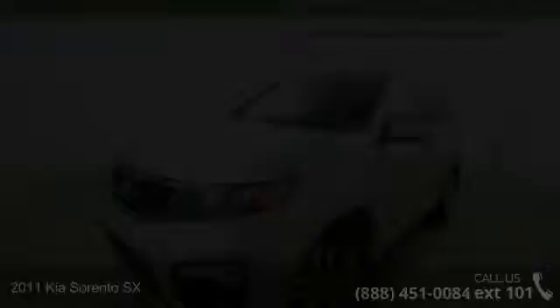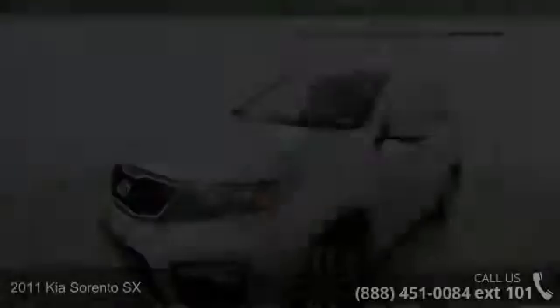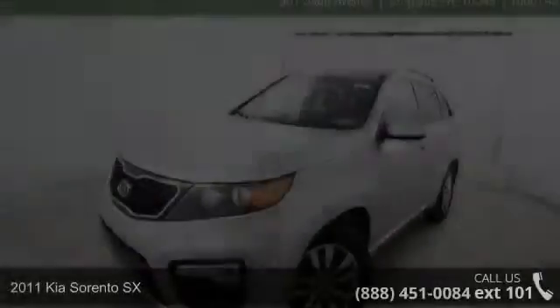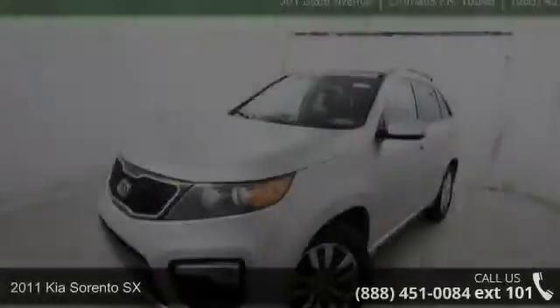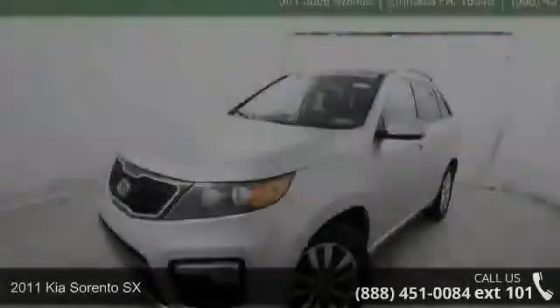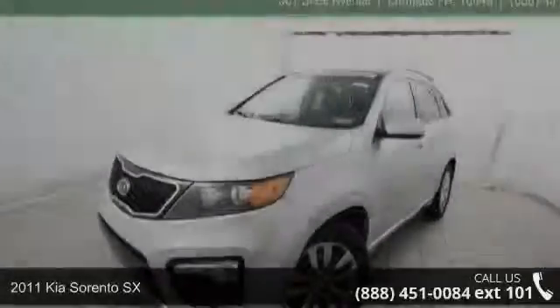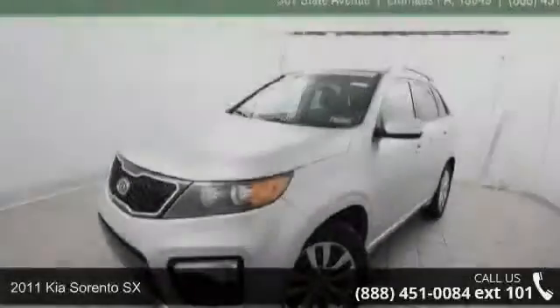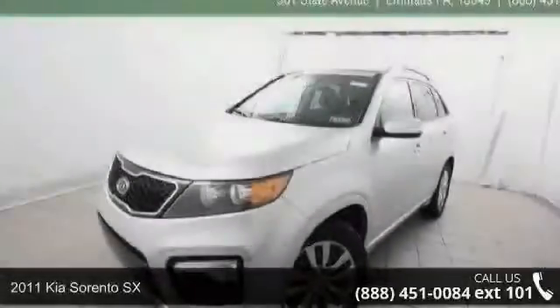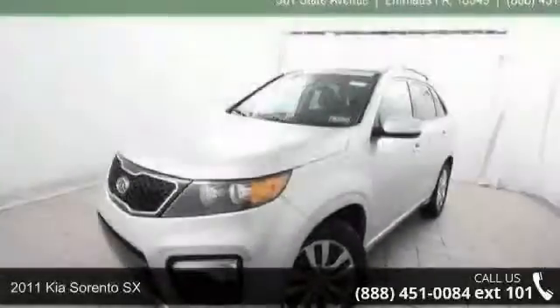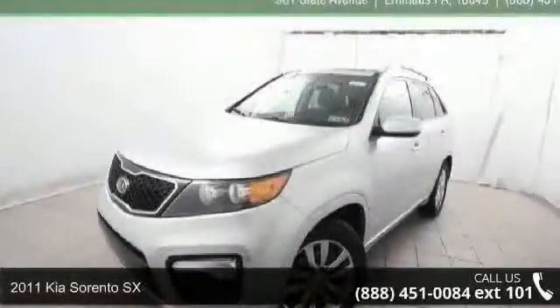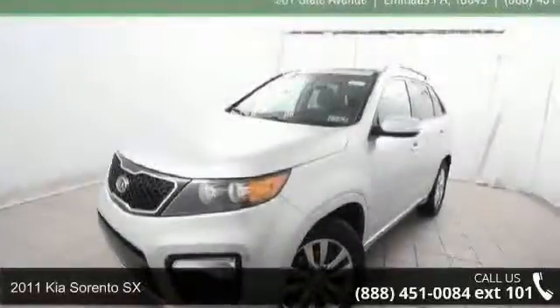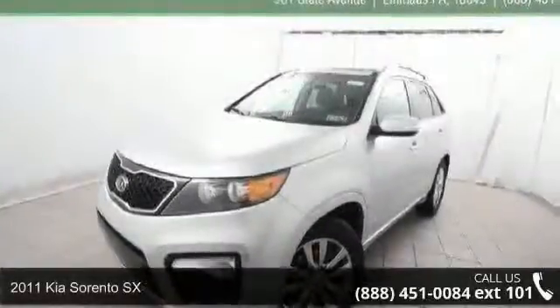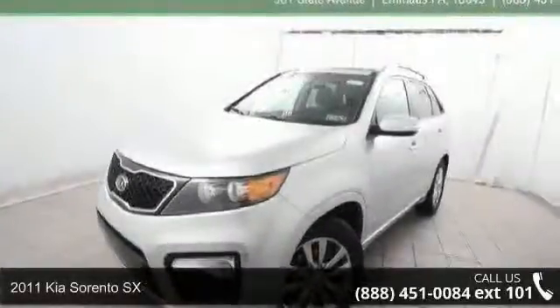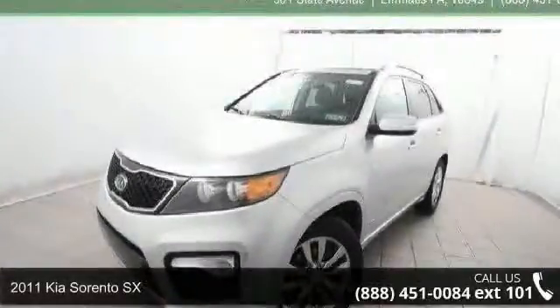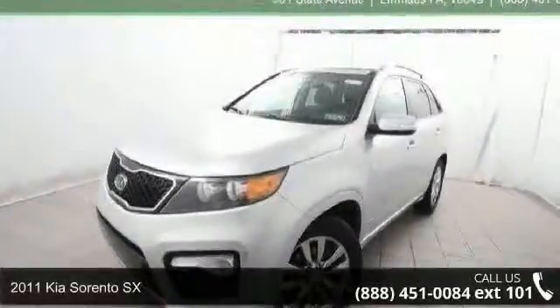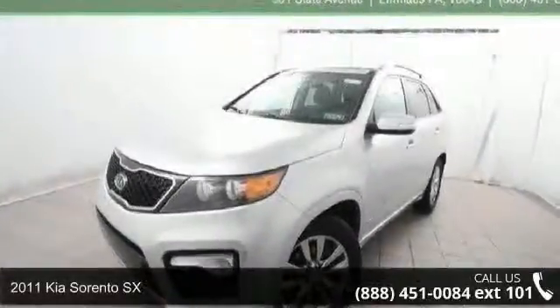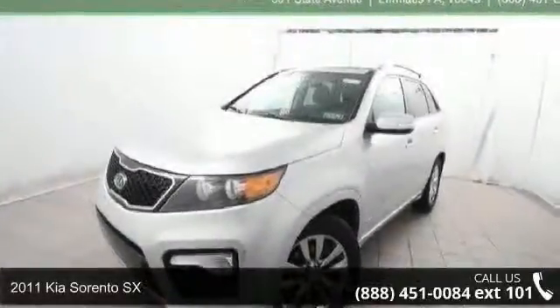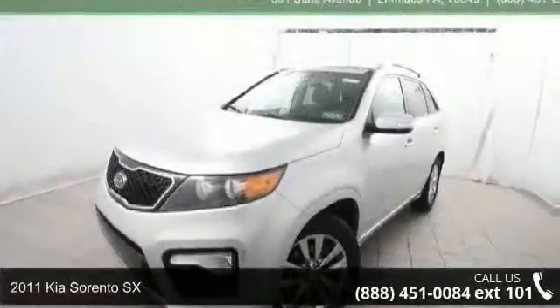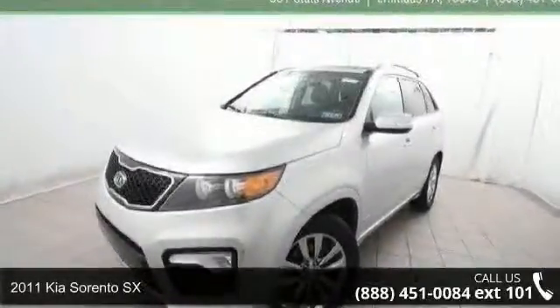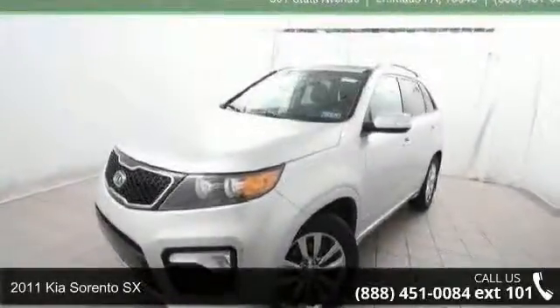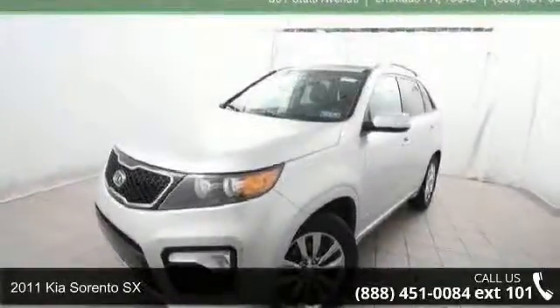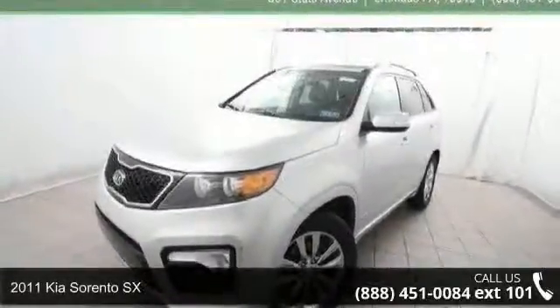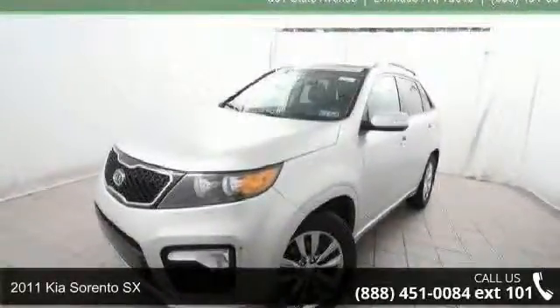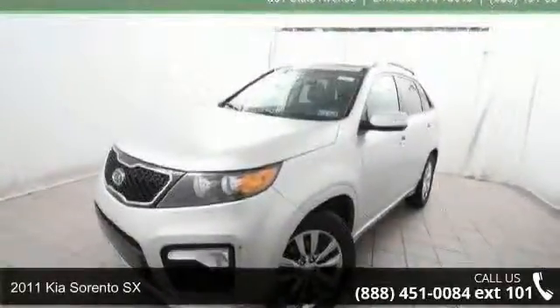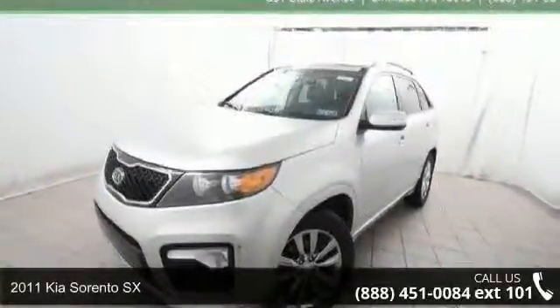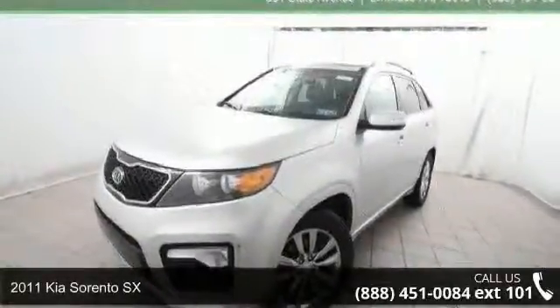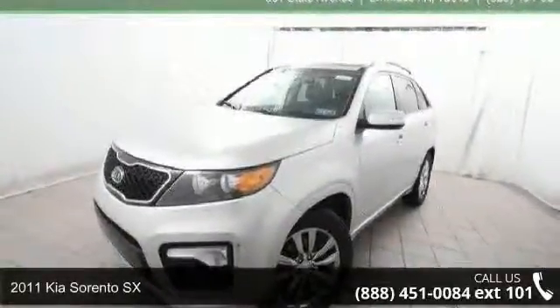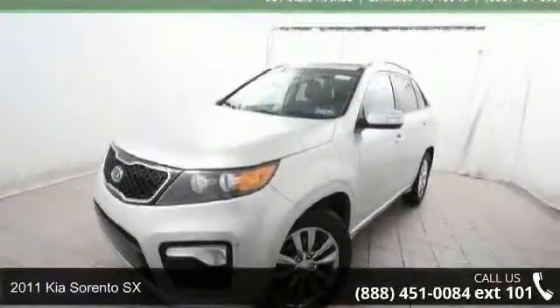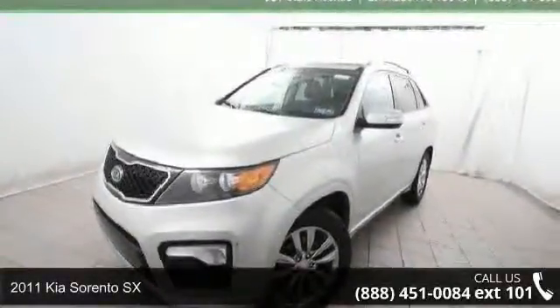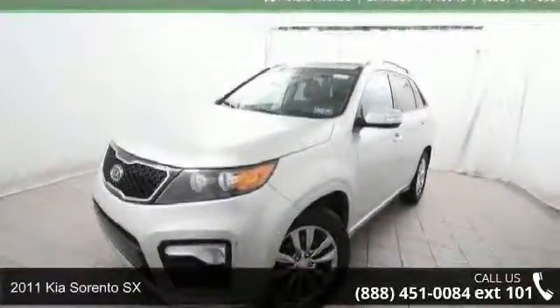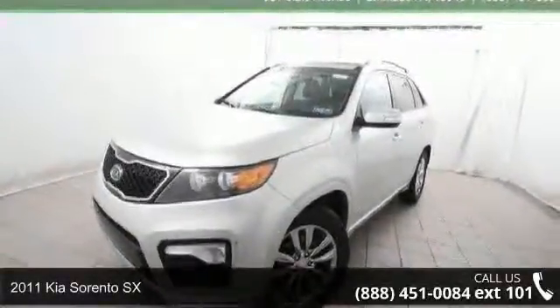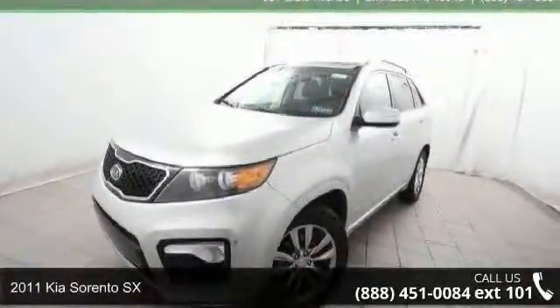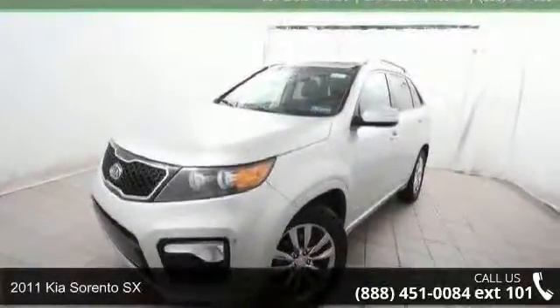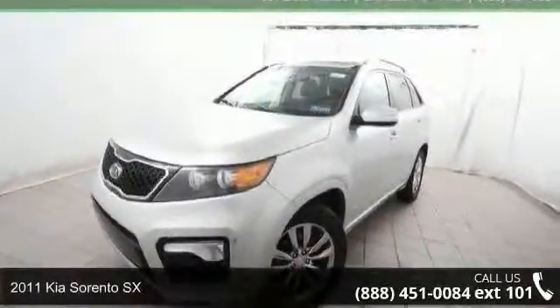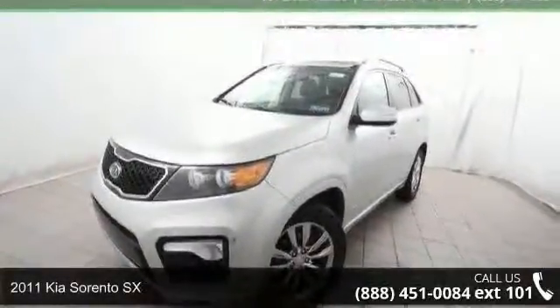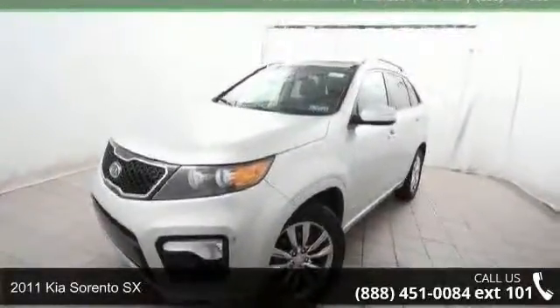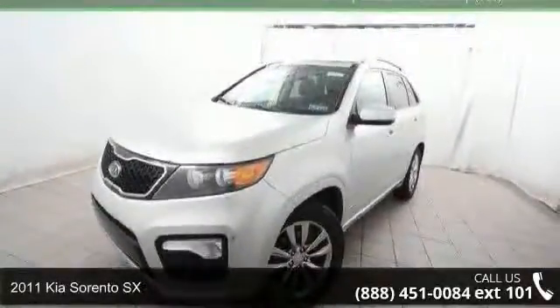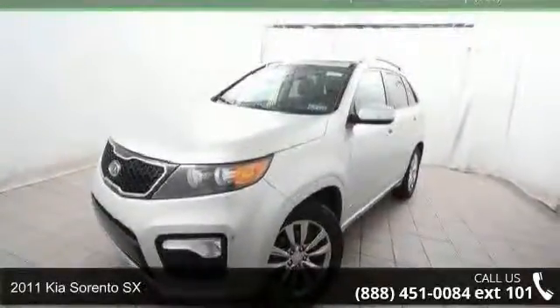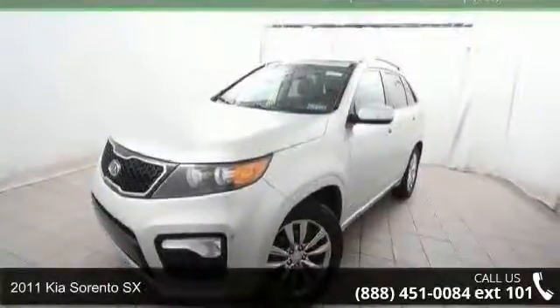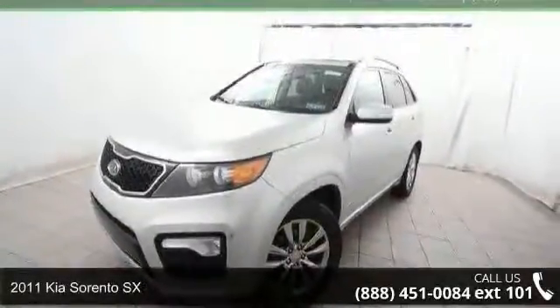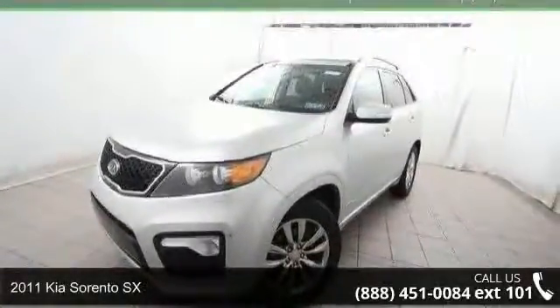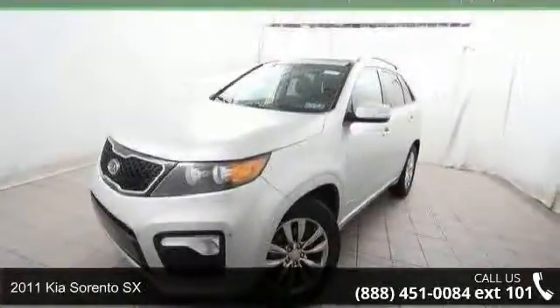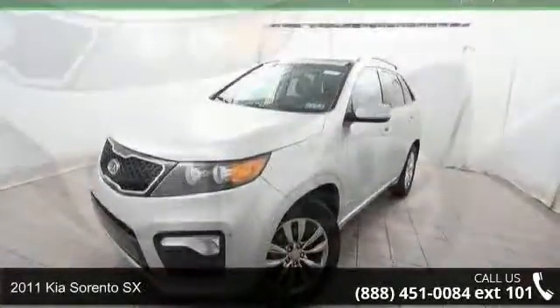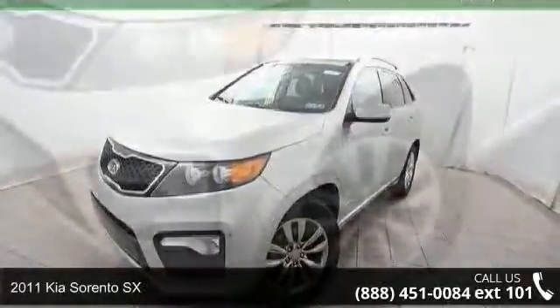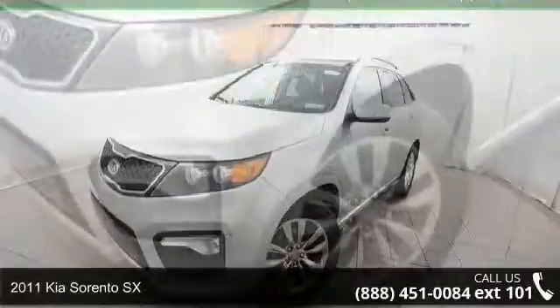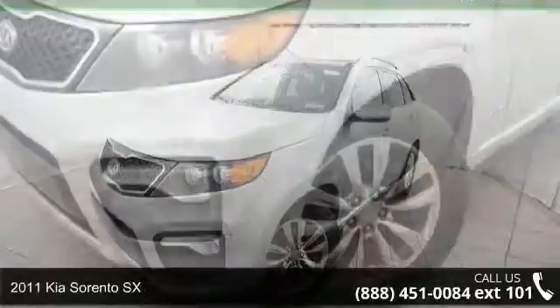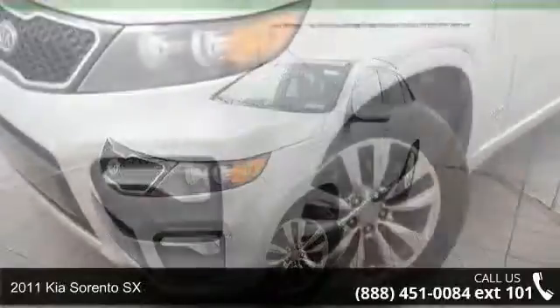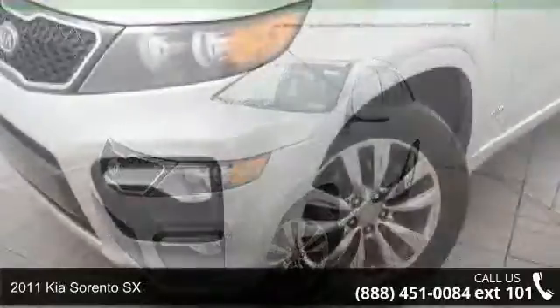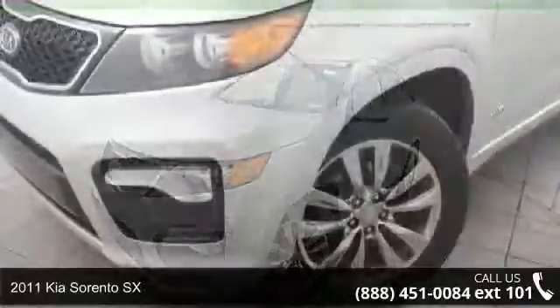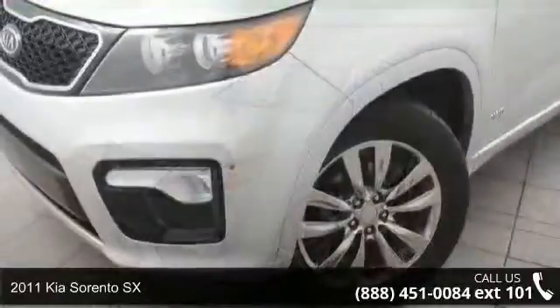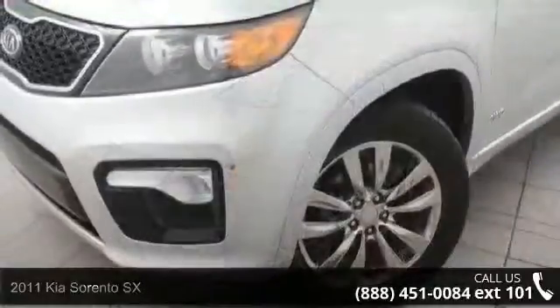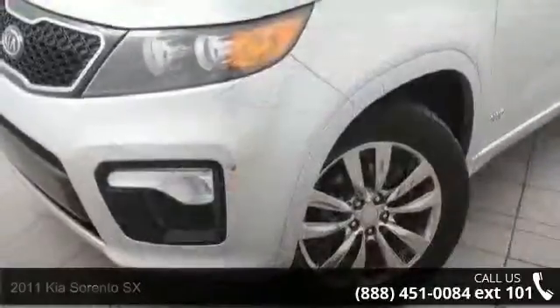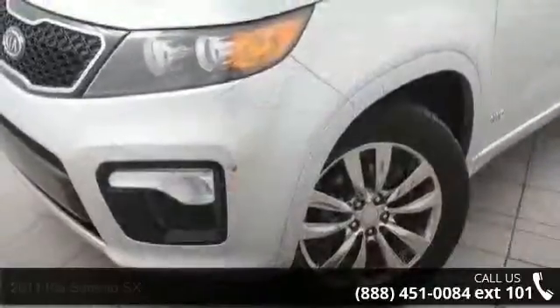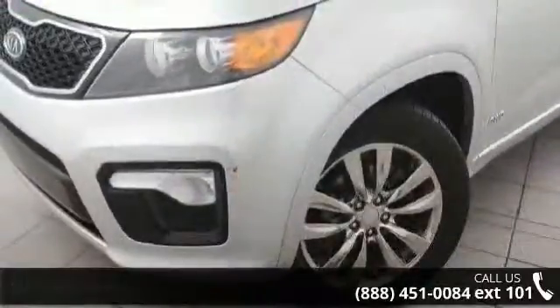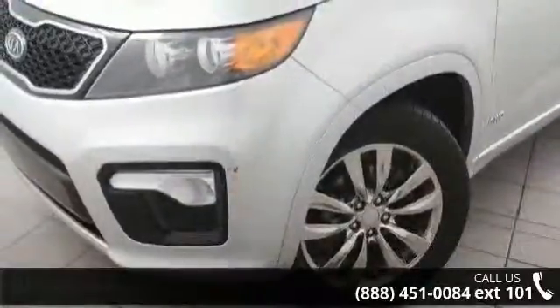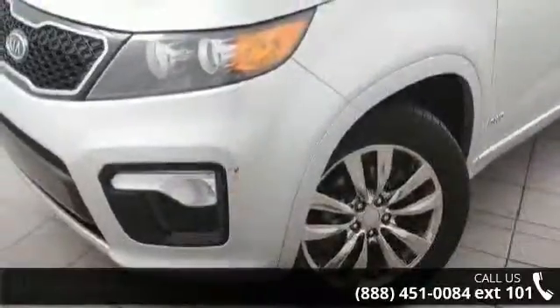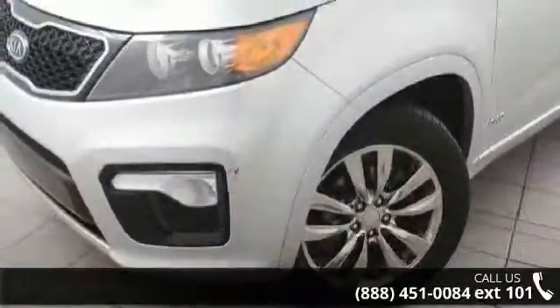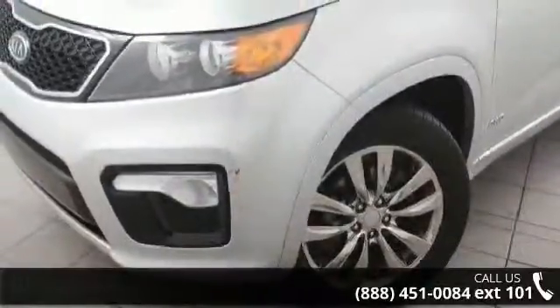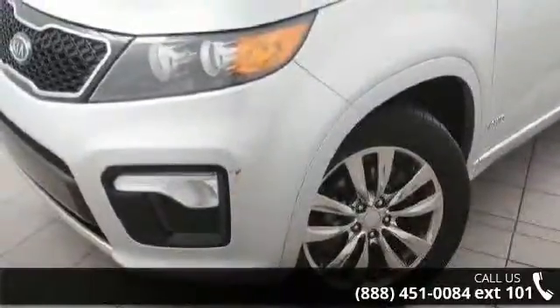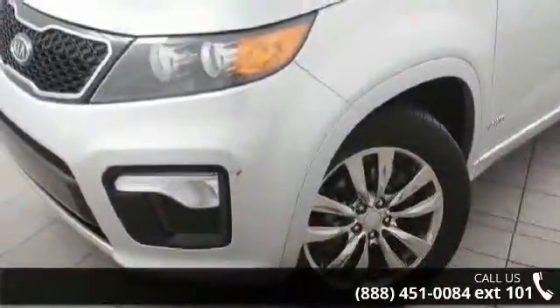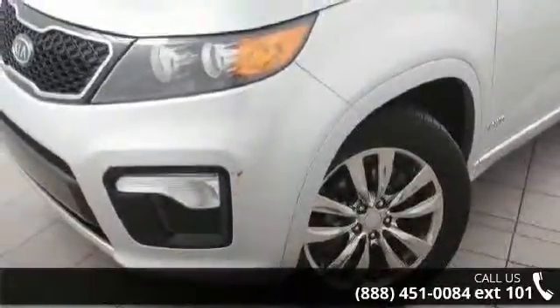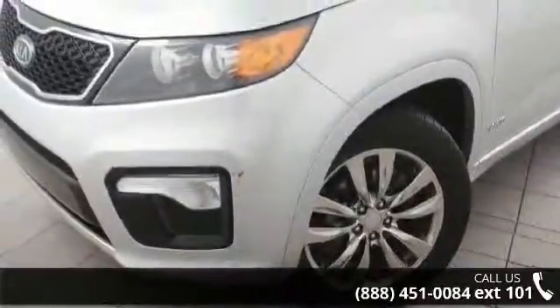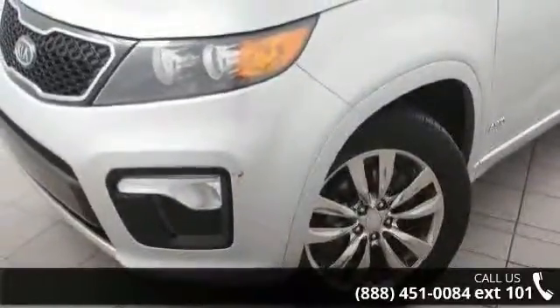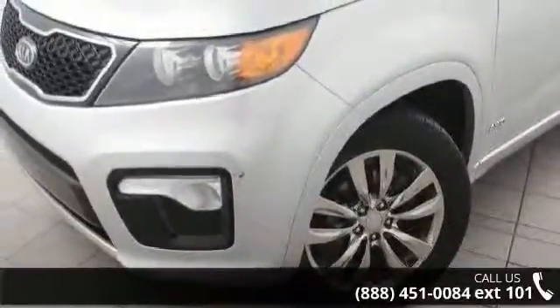Presenting the 2011 Kia Sorento SX. If you are looking for an automobile with great features, look no further.